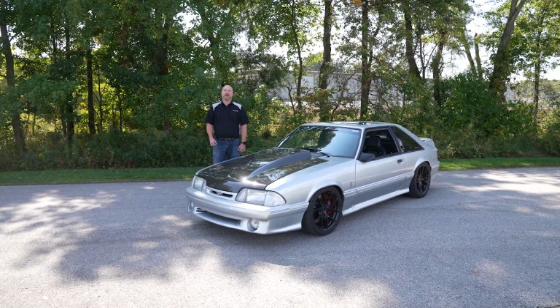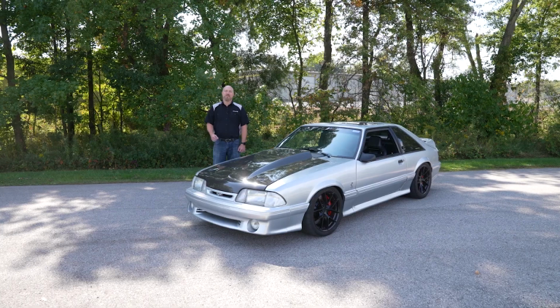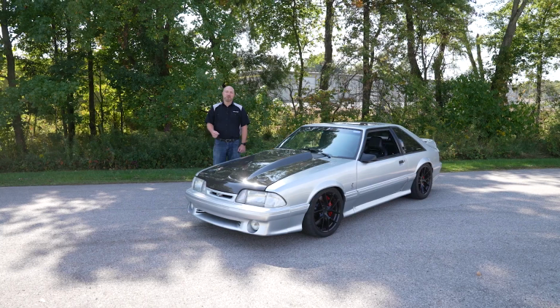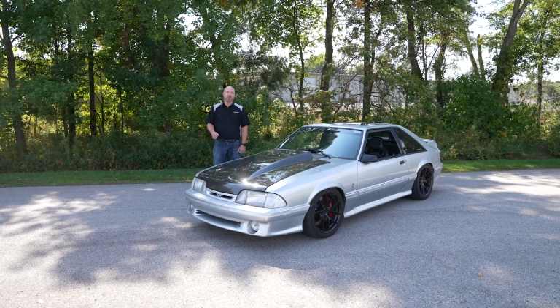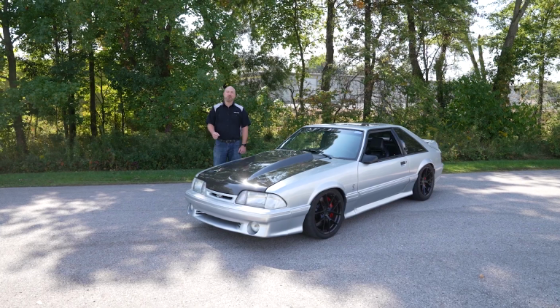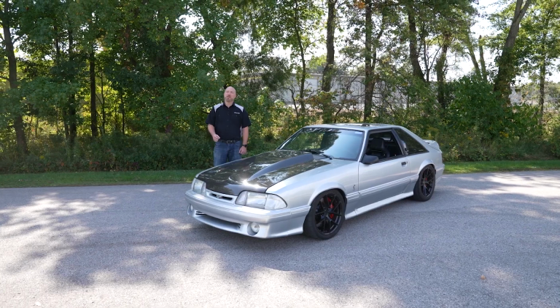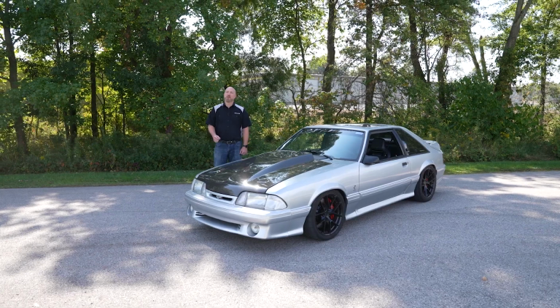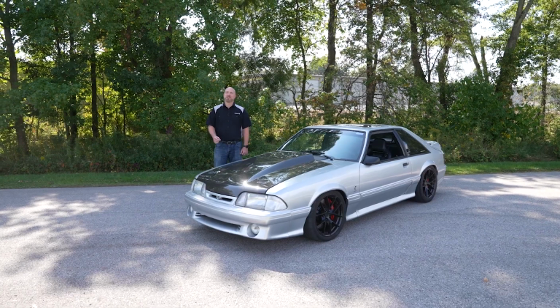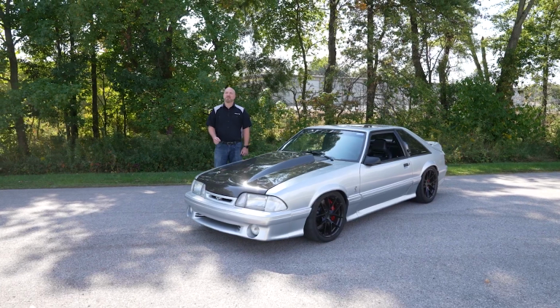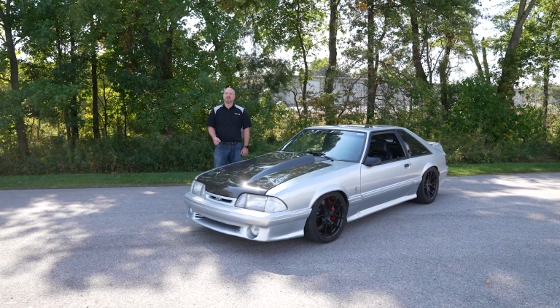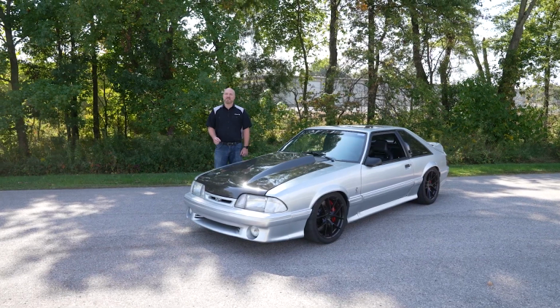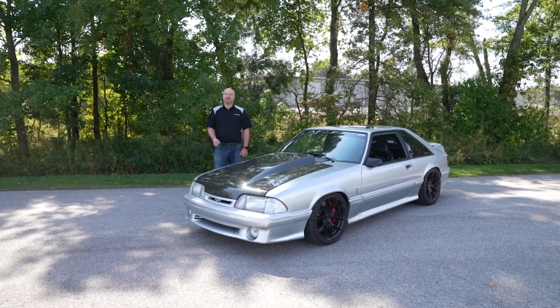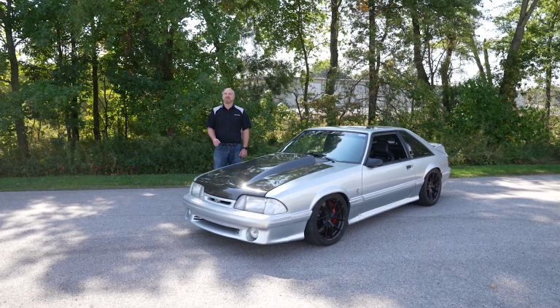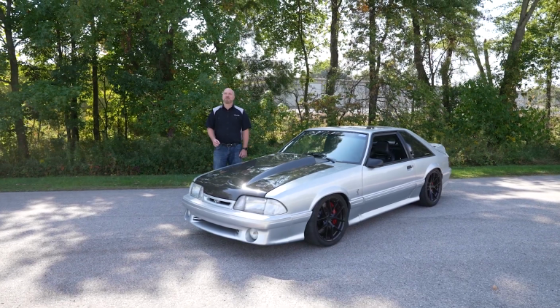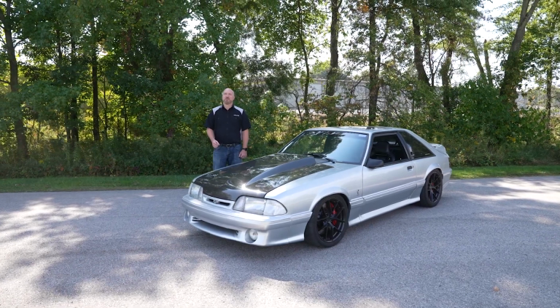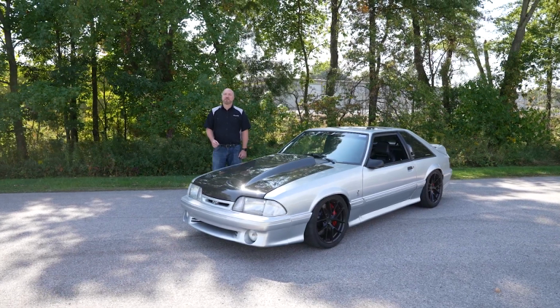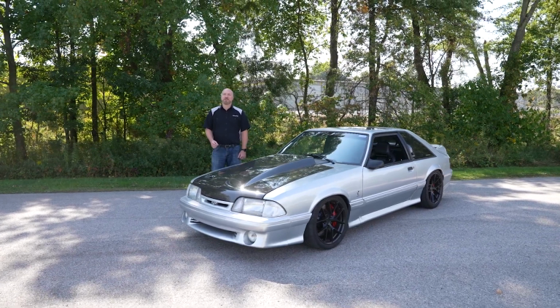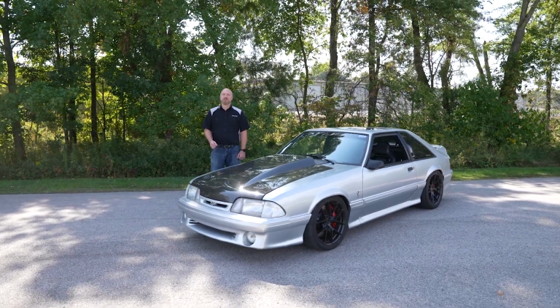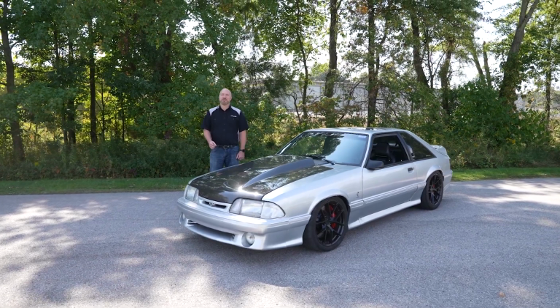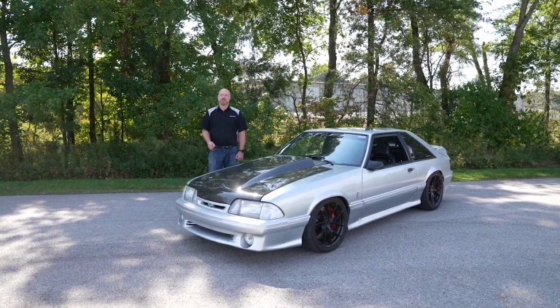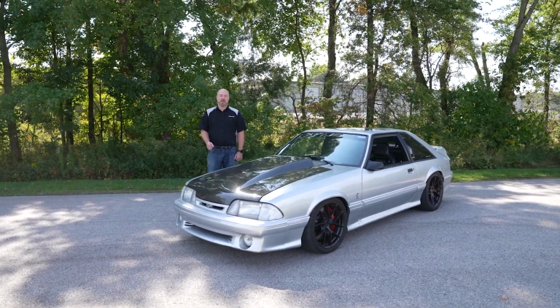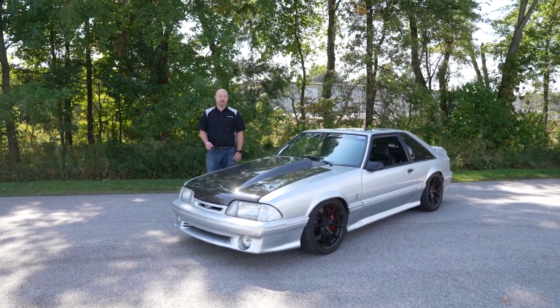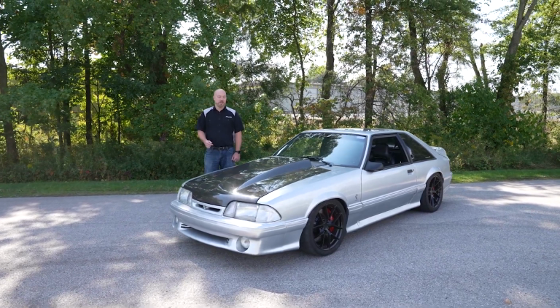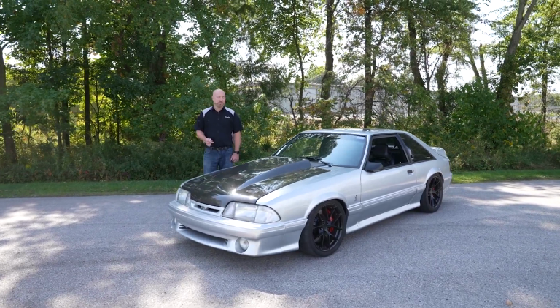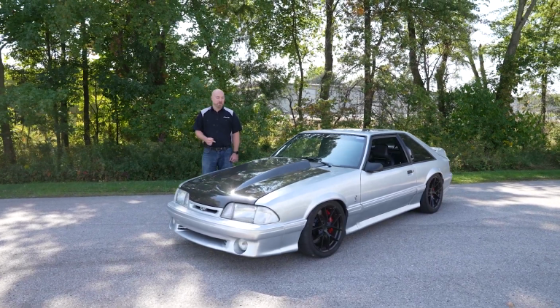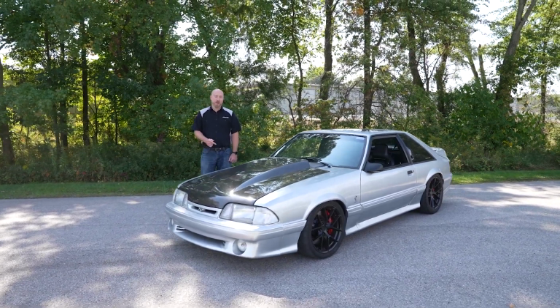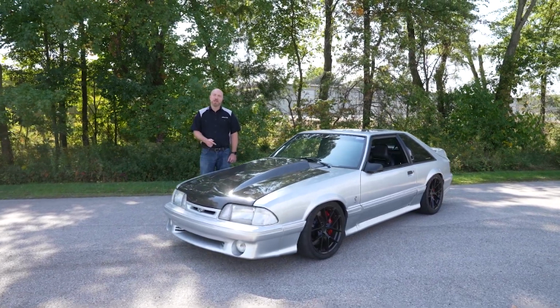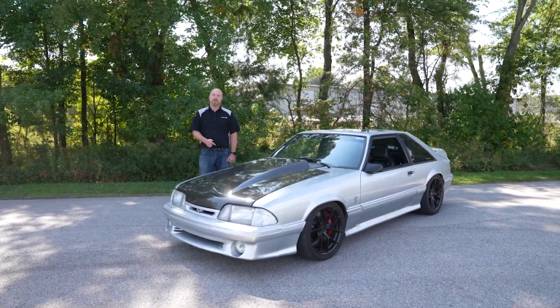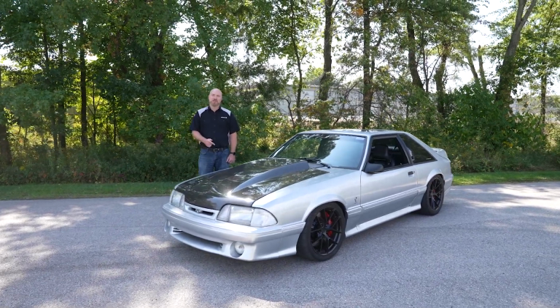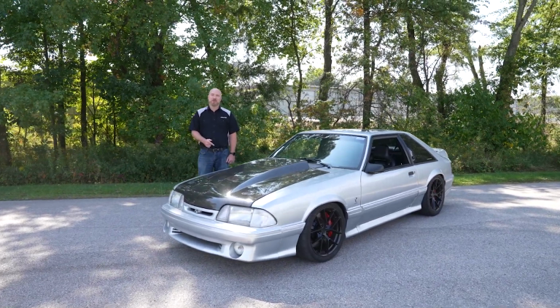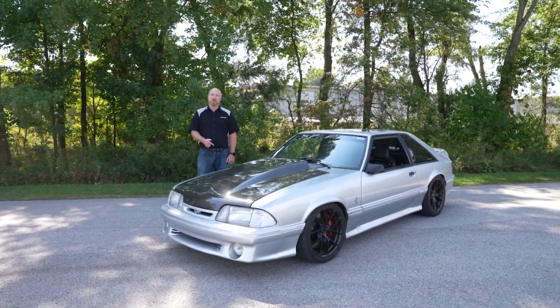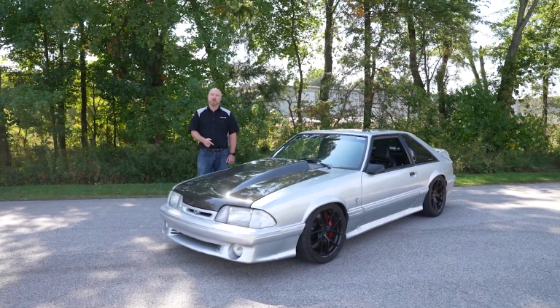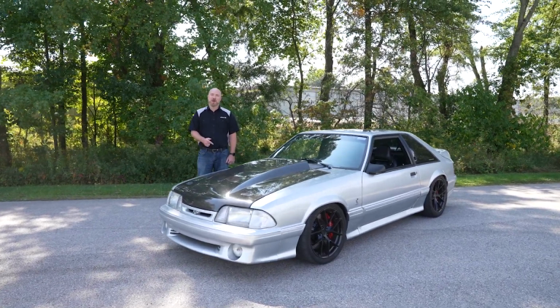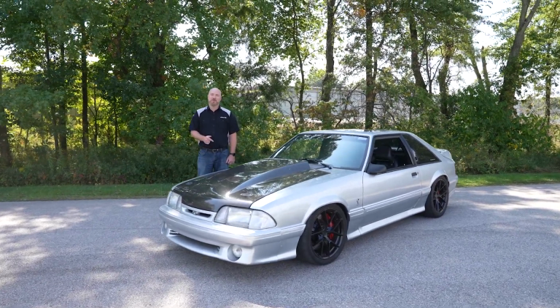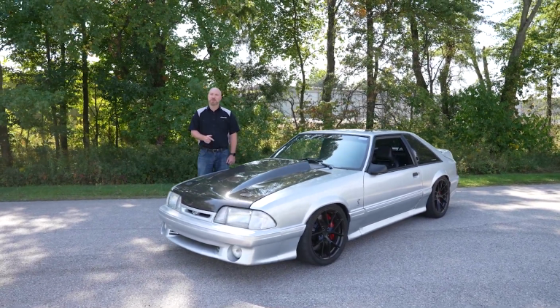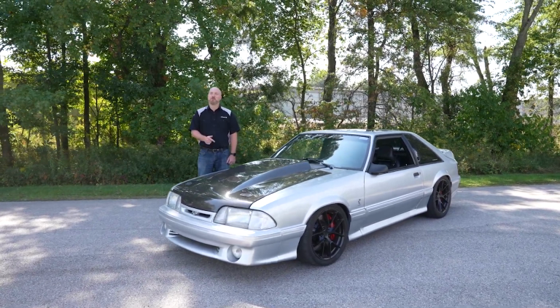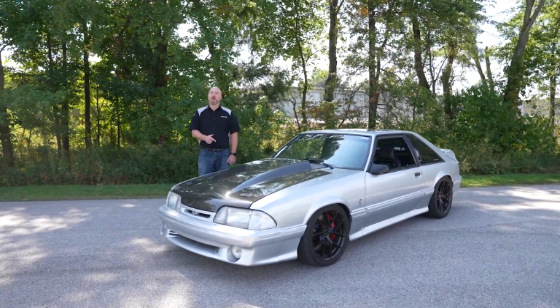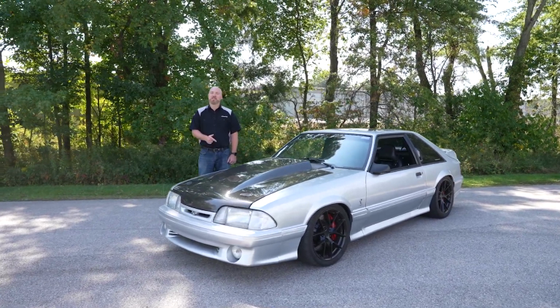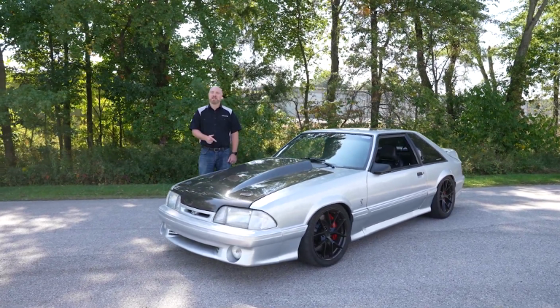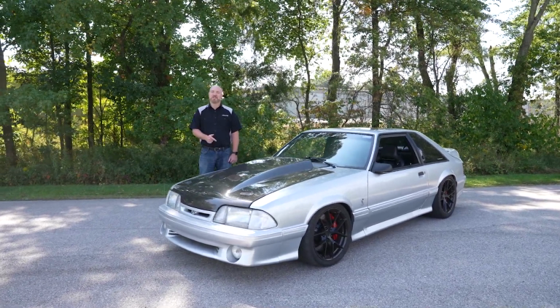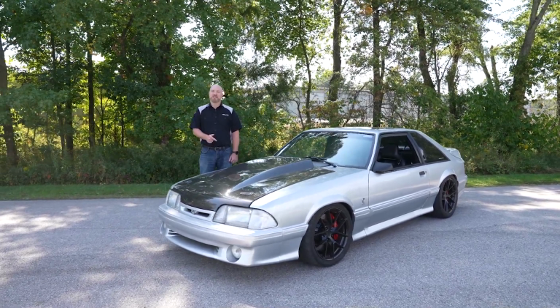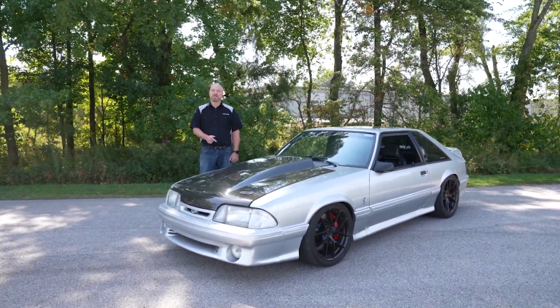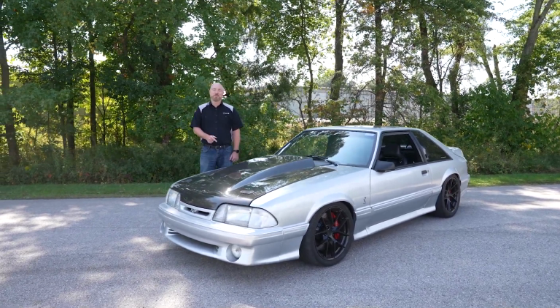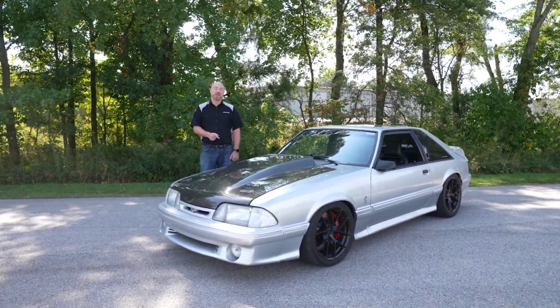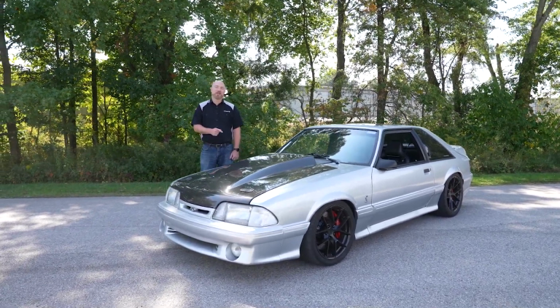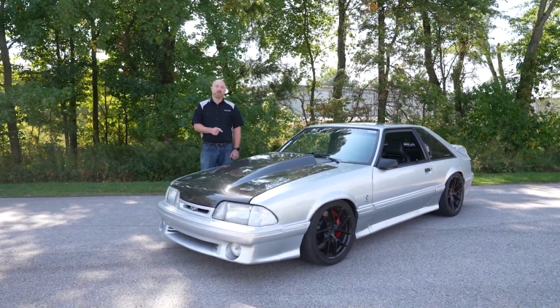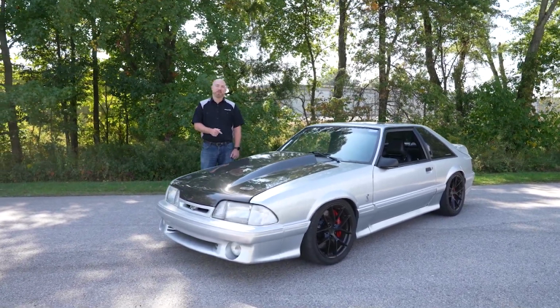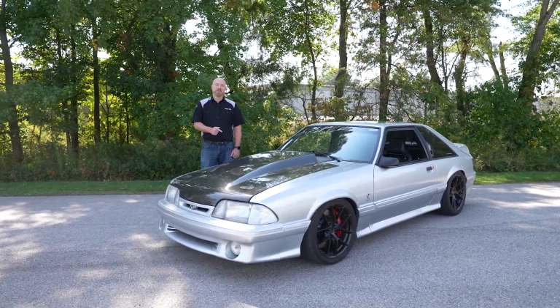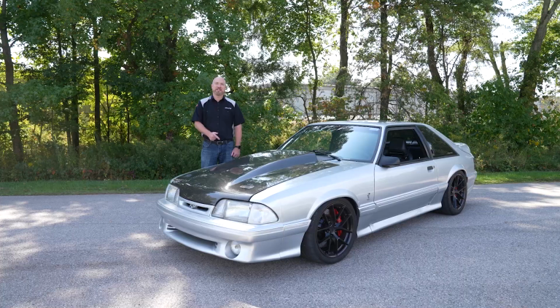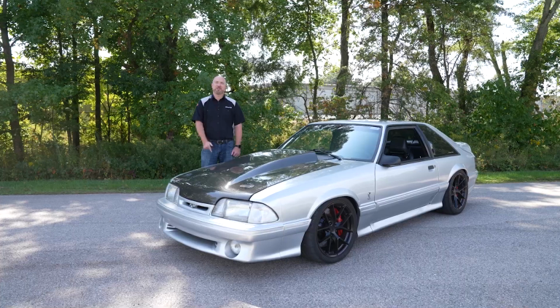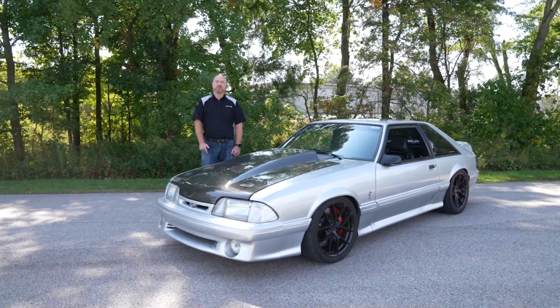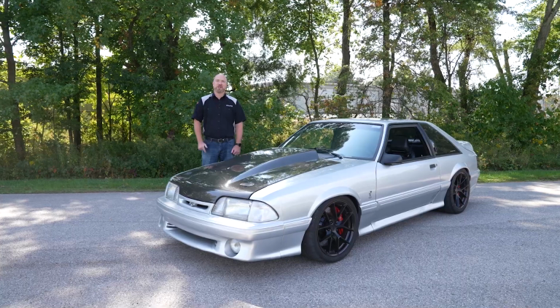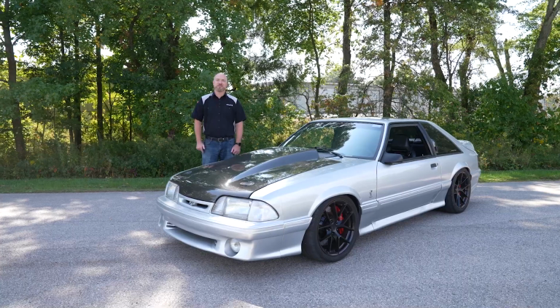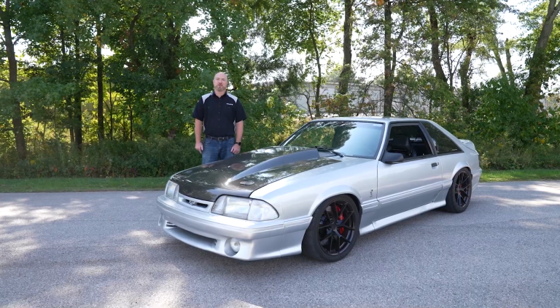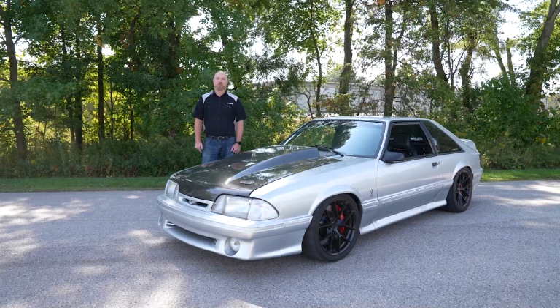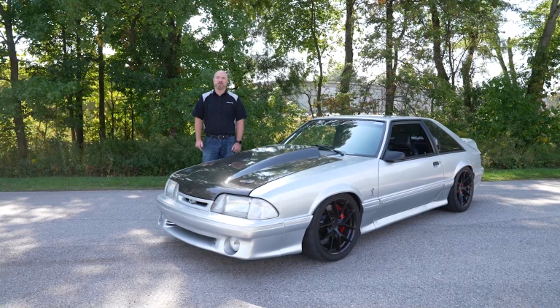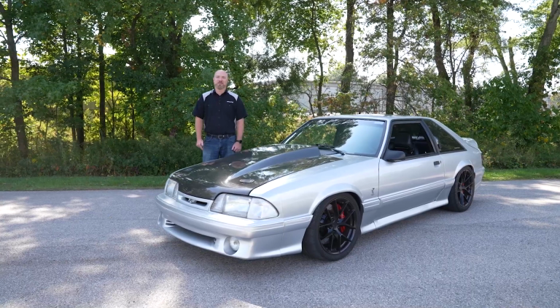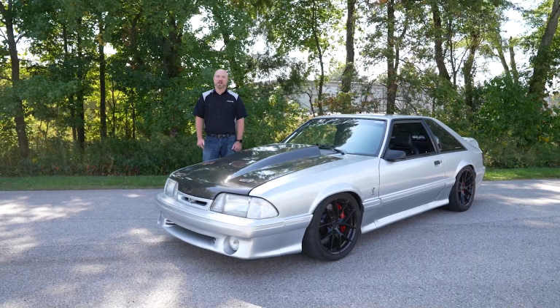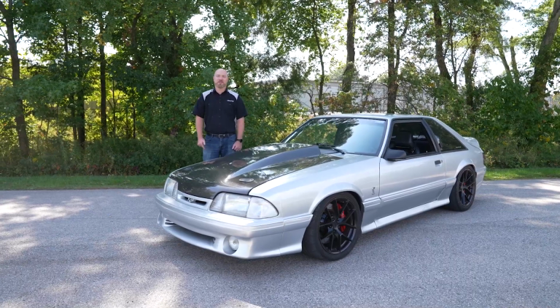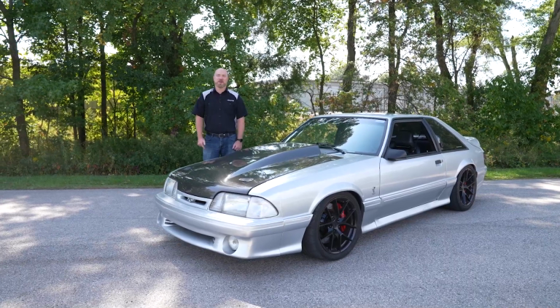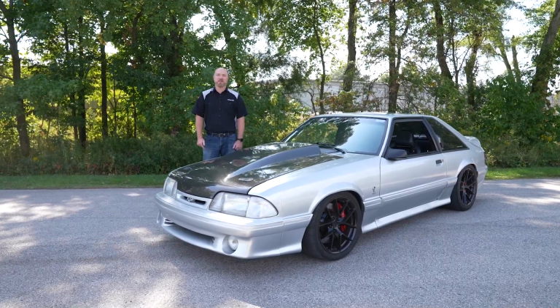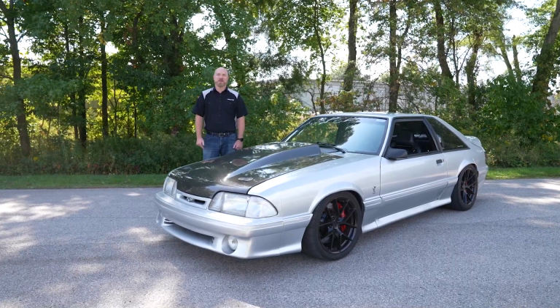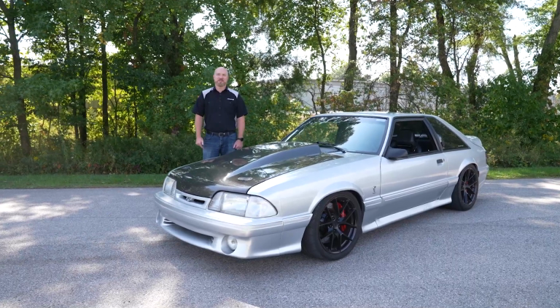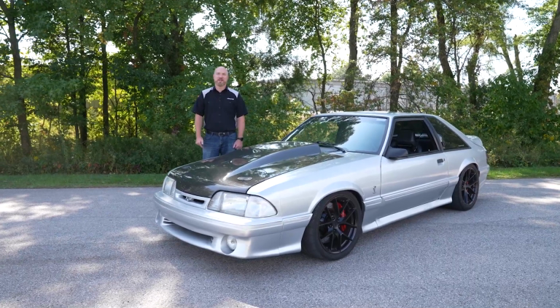After two years of extensive research and development, we're ready to show you how the new Ritec system can completely transform your Fox Body Mustang.